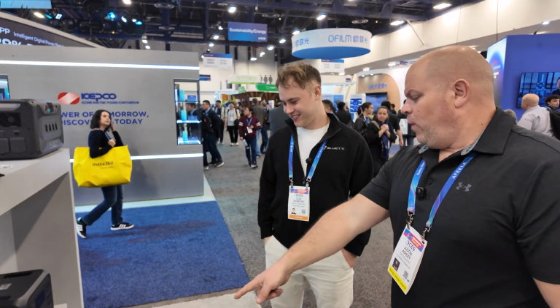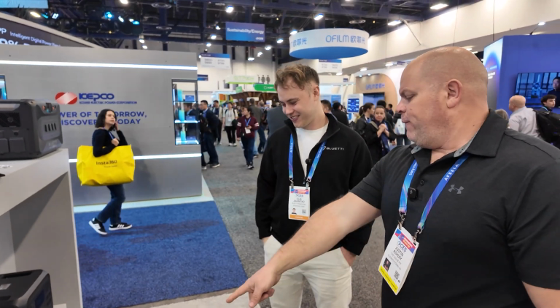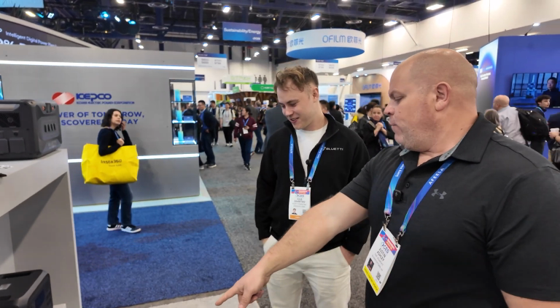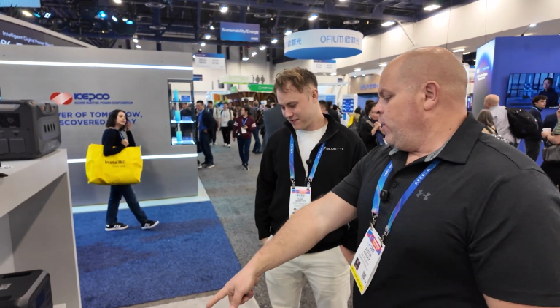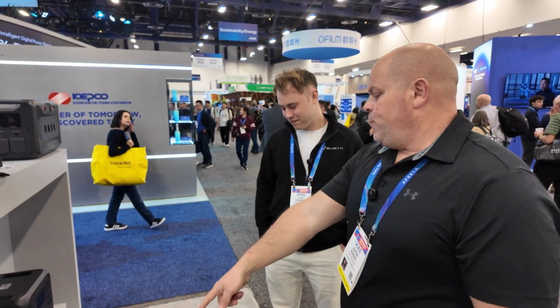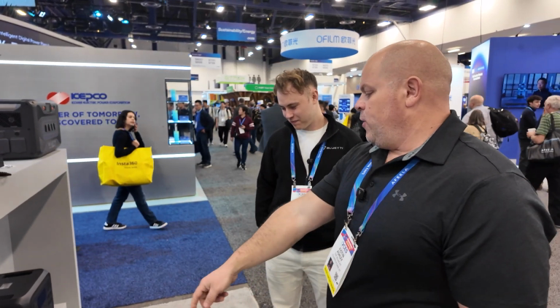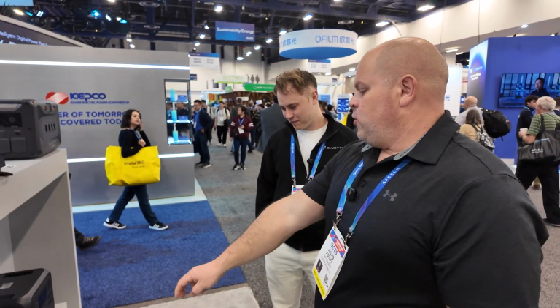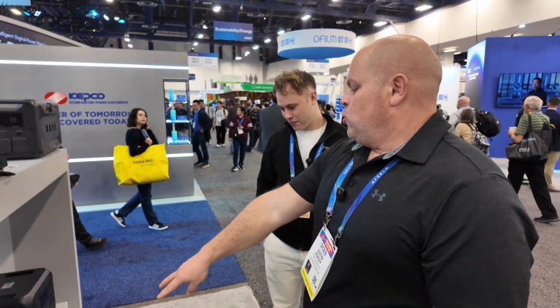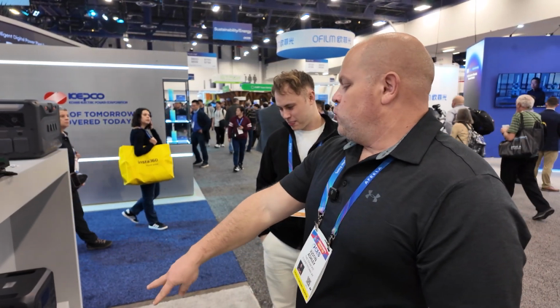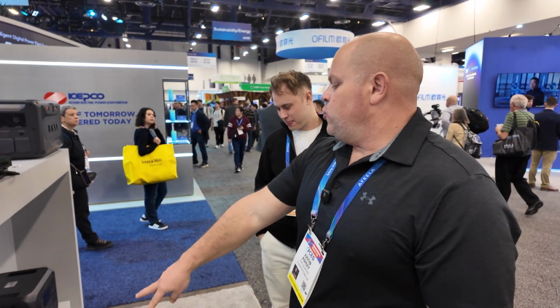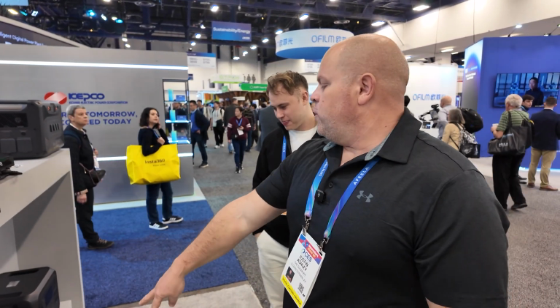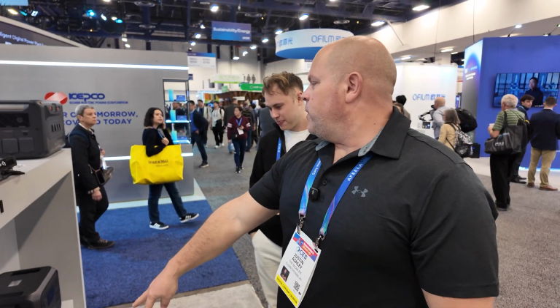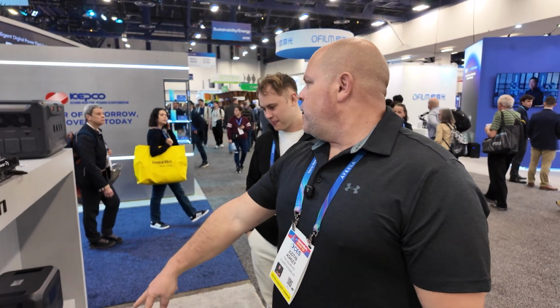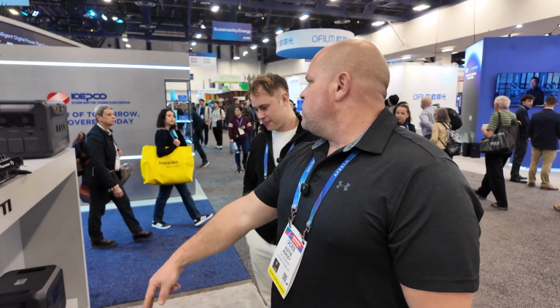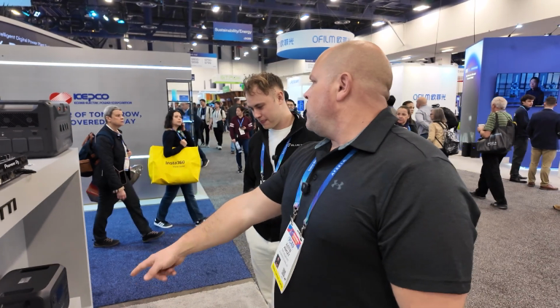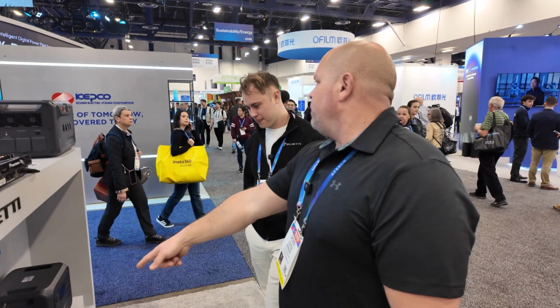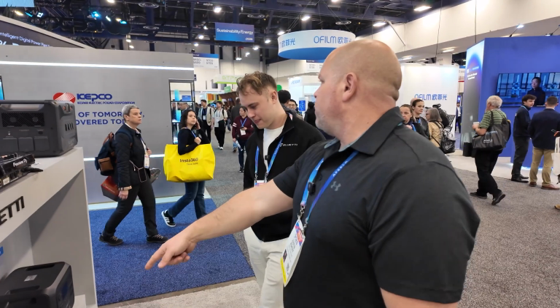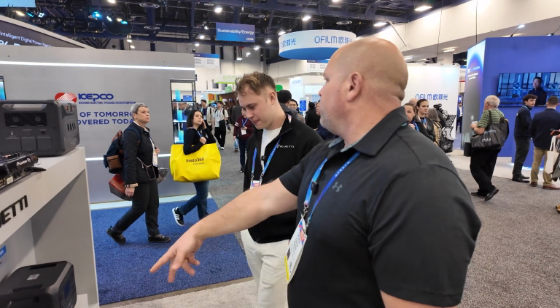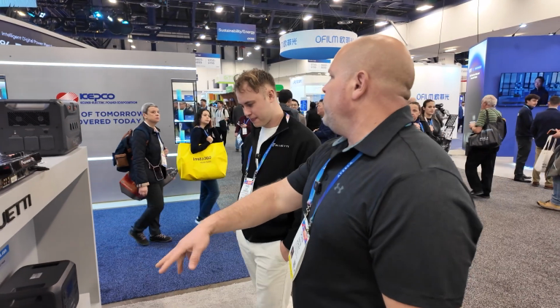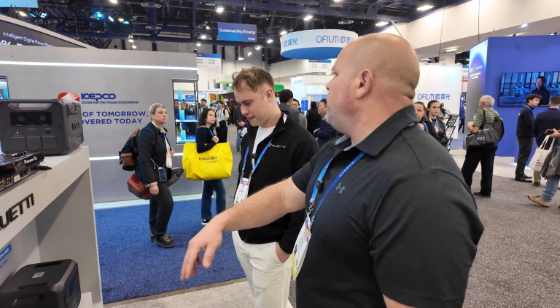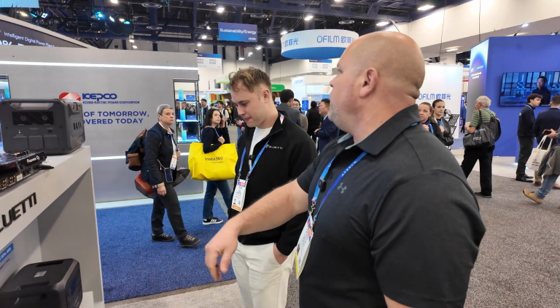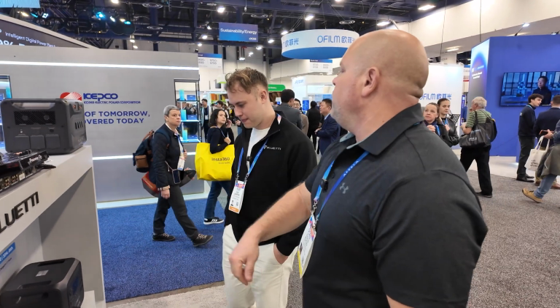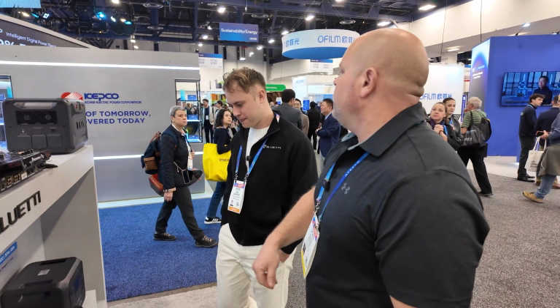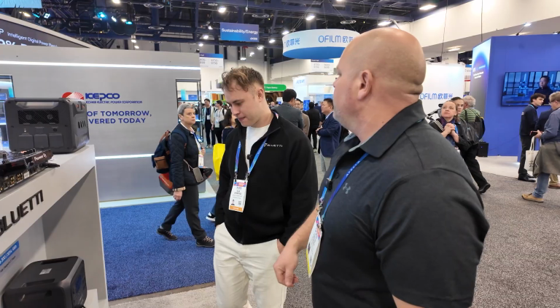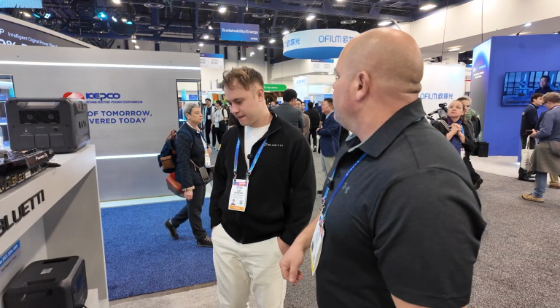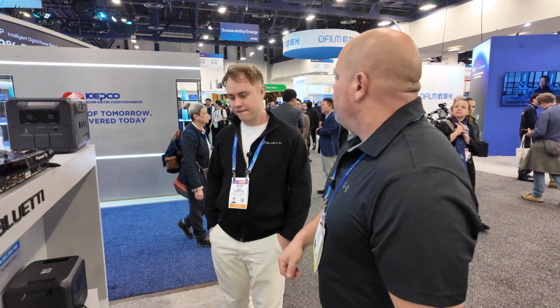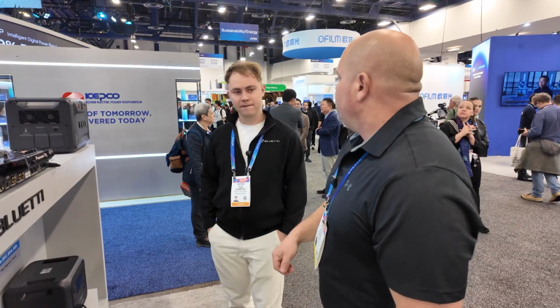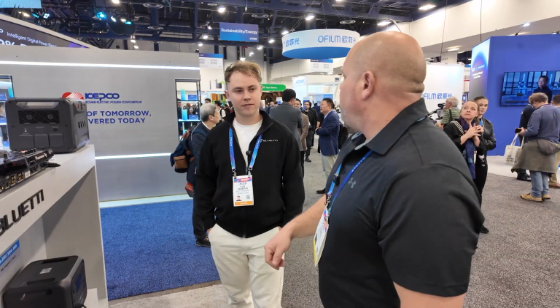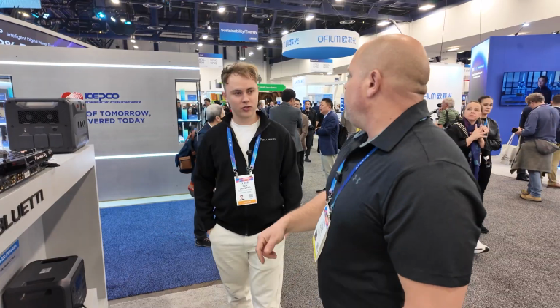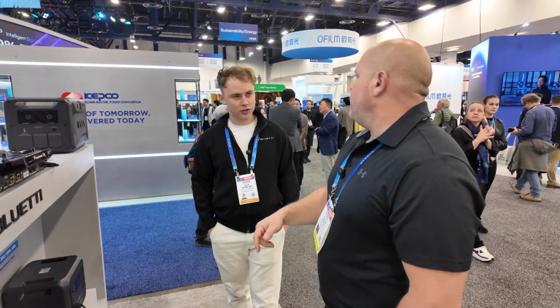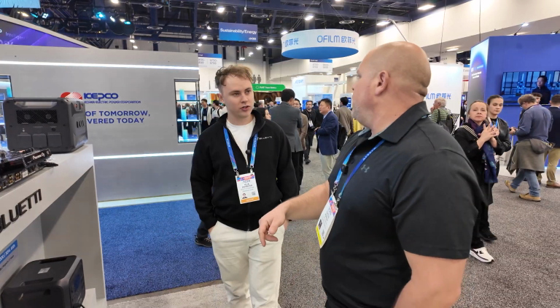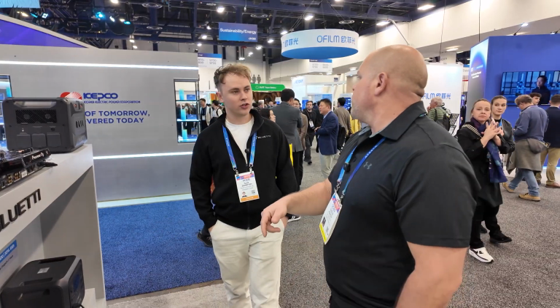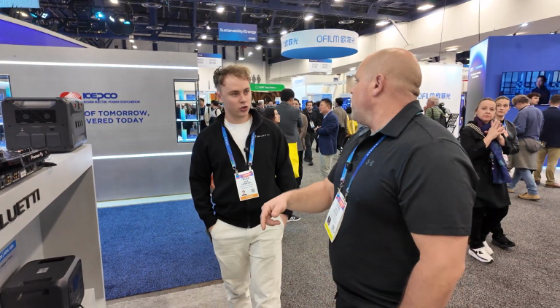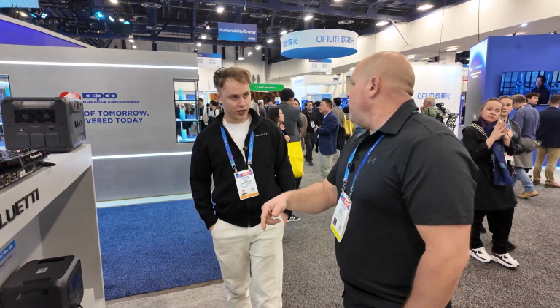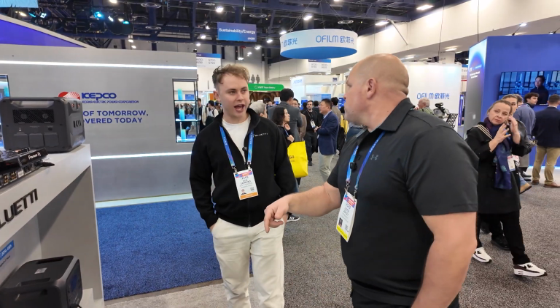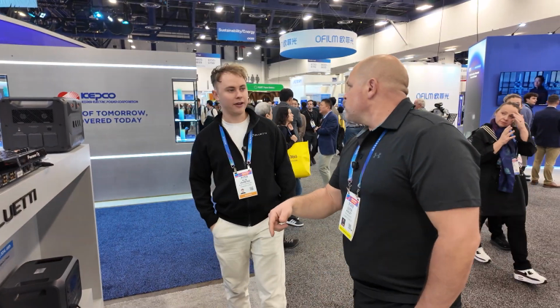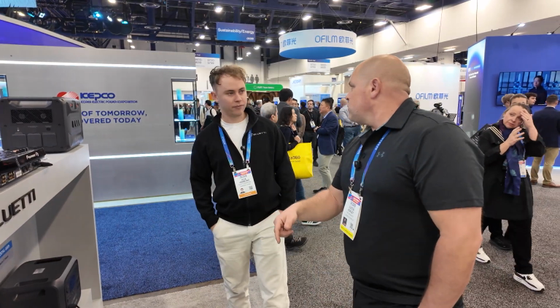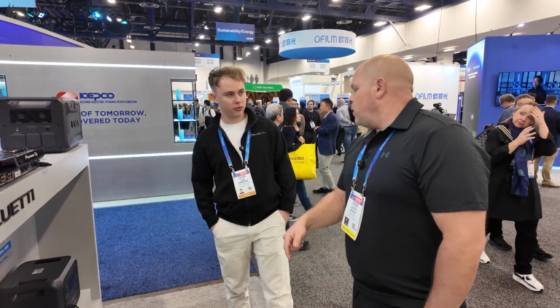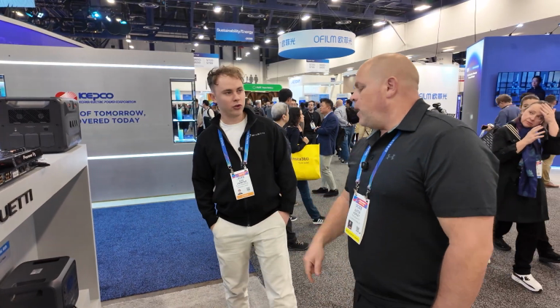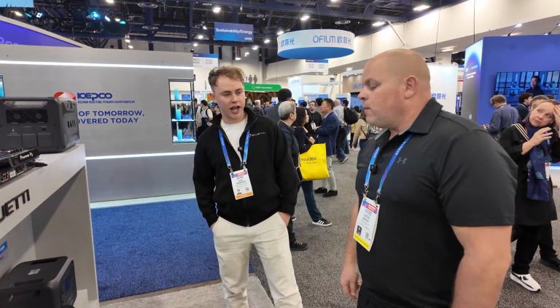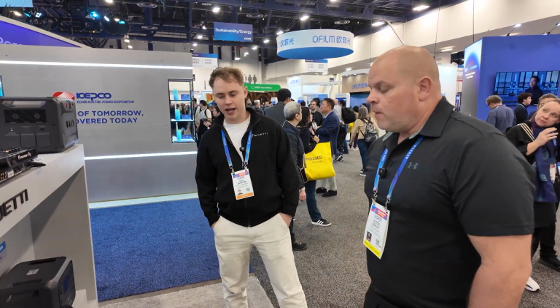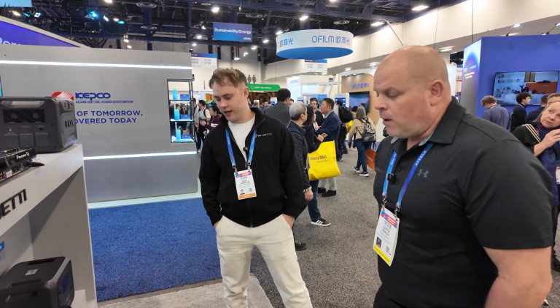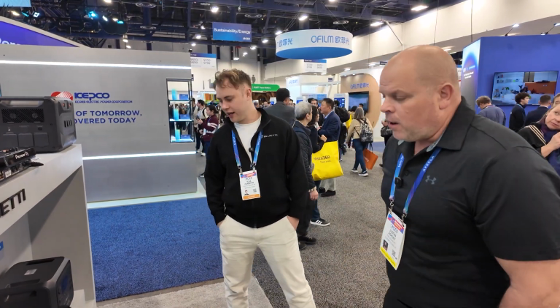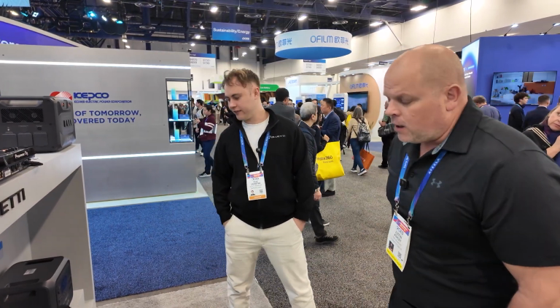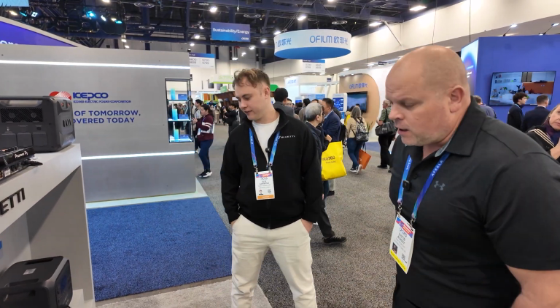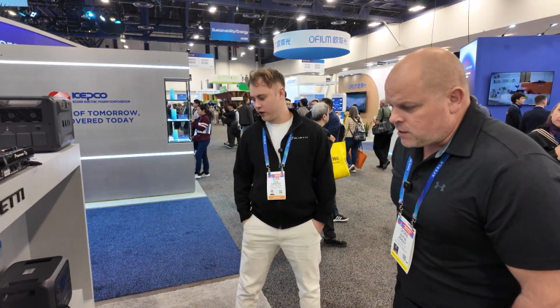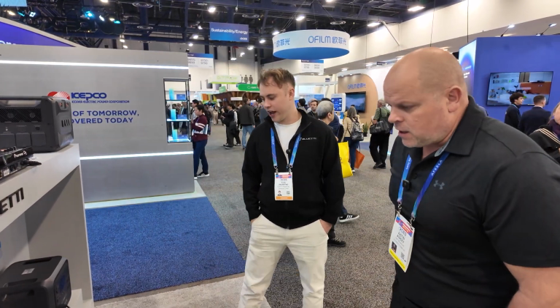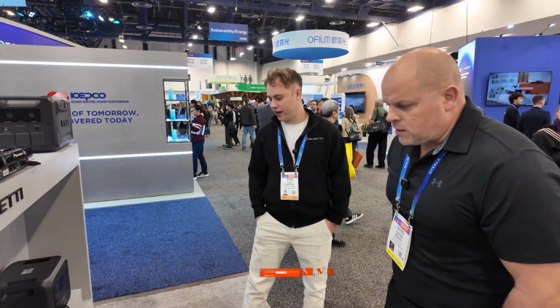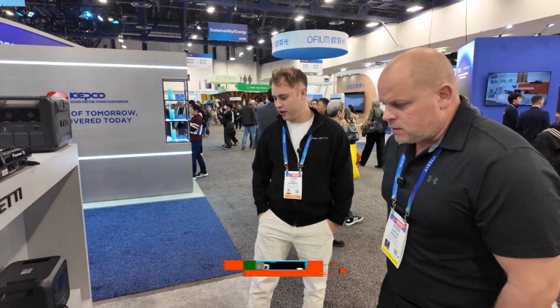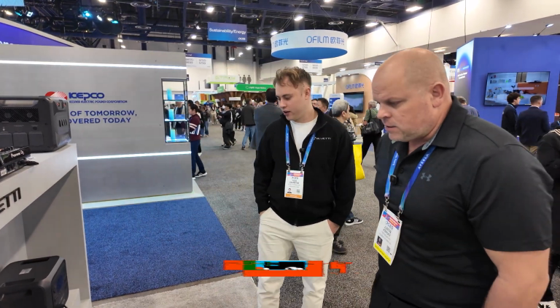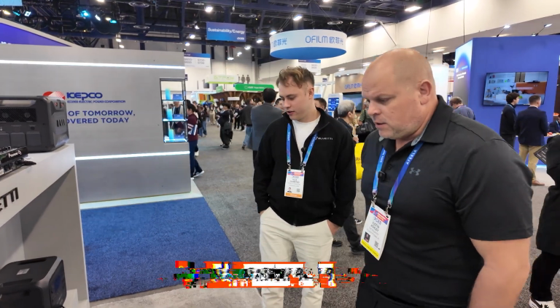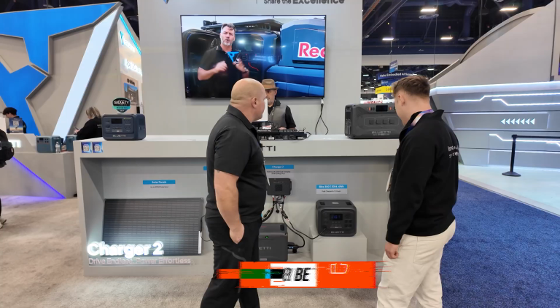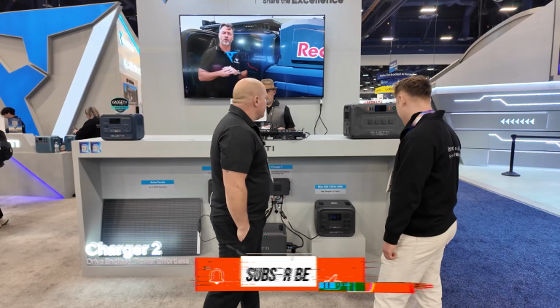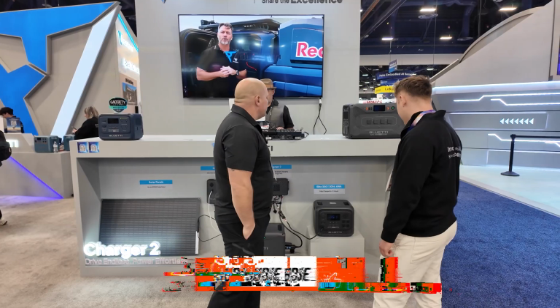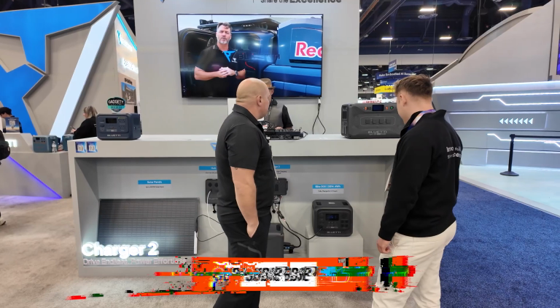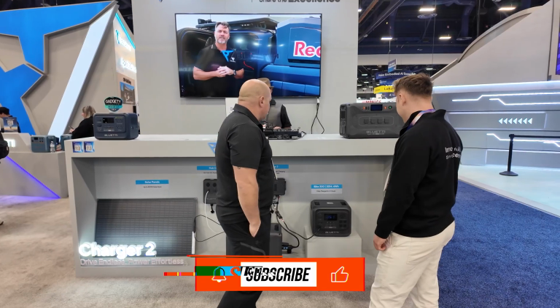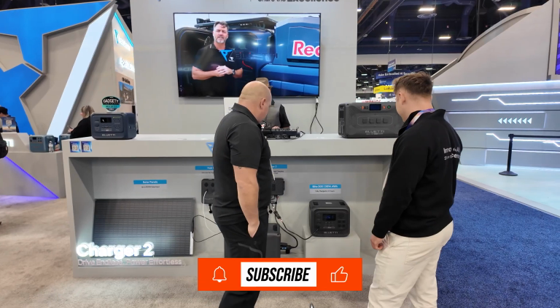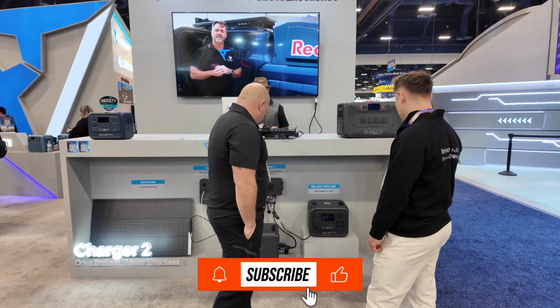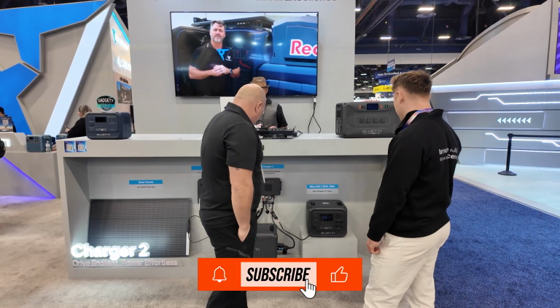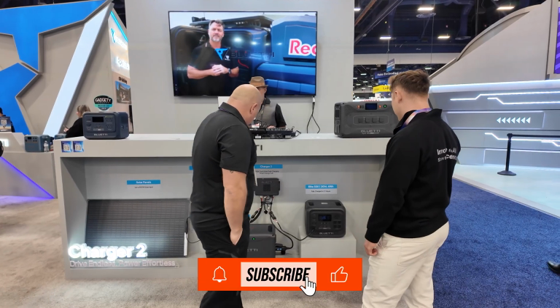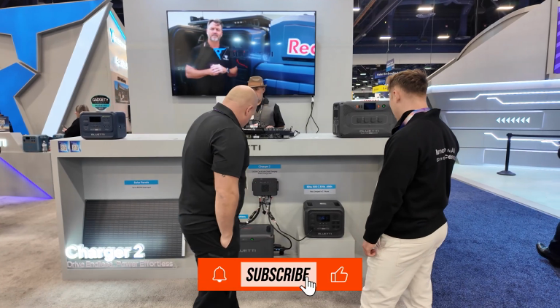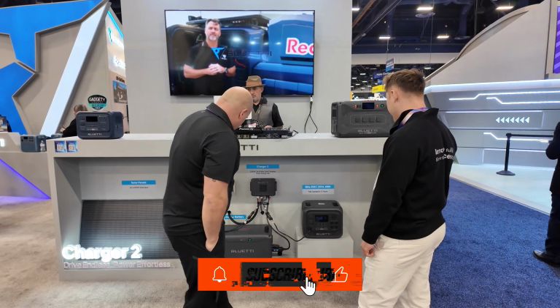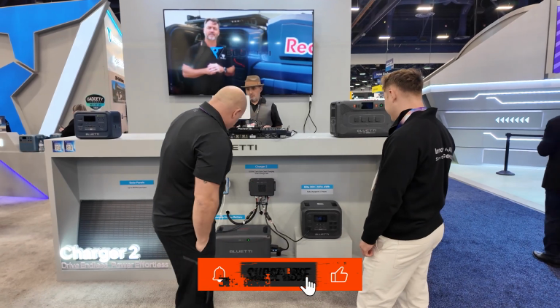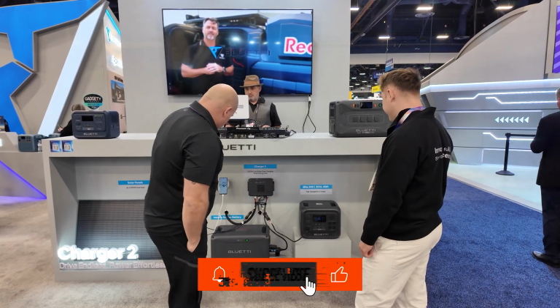You can also put two of these with three B300Ks — yes, you can. That's the new products.